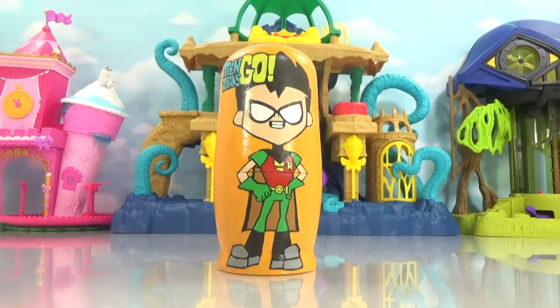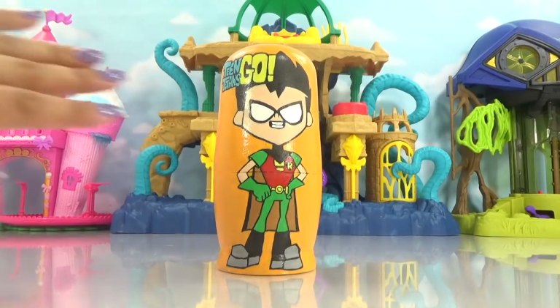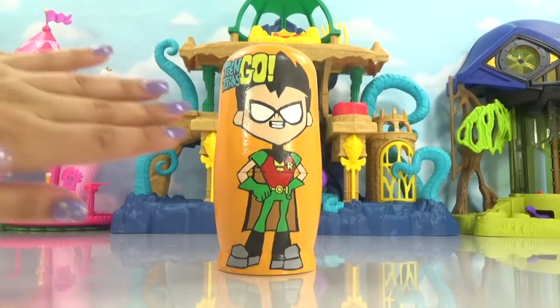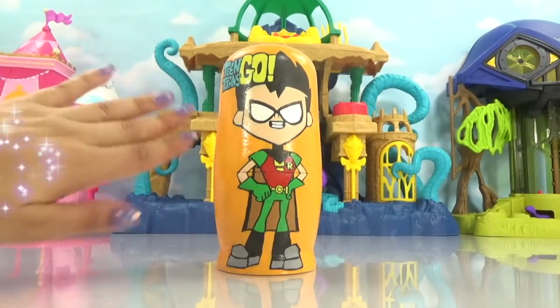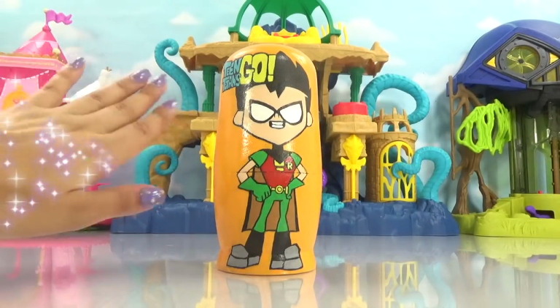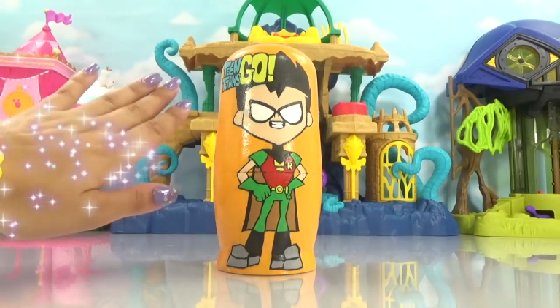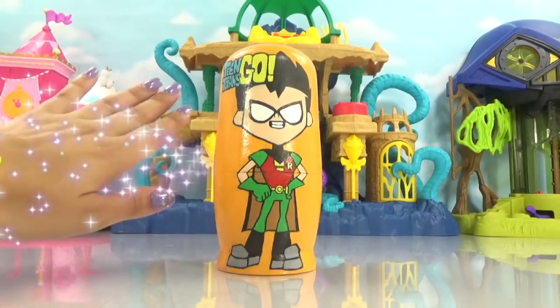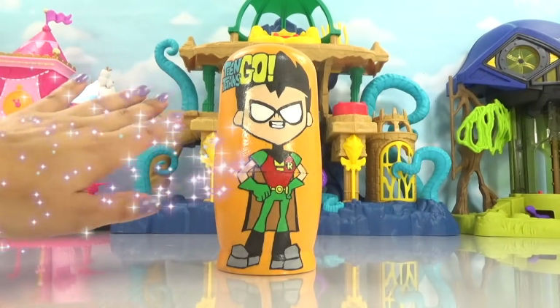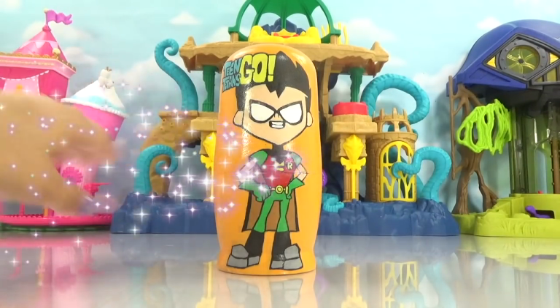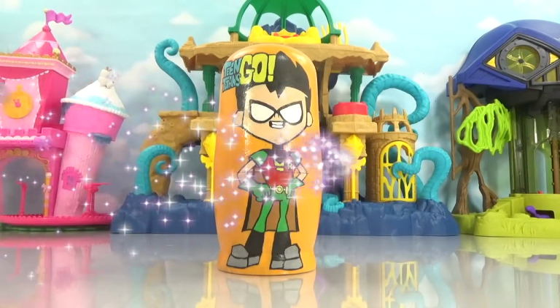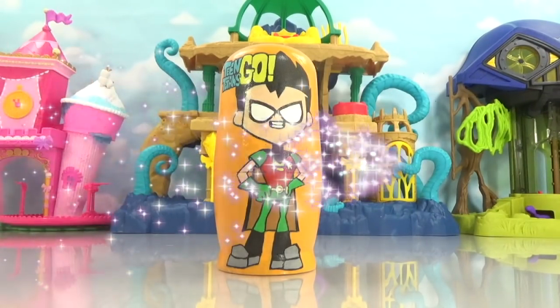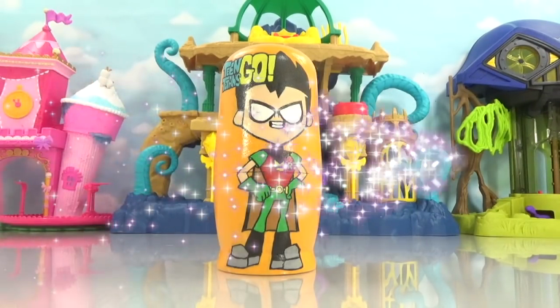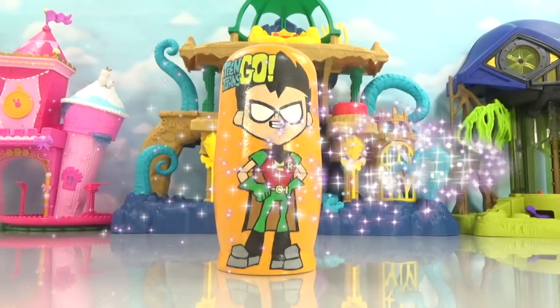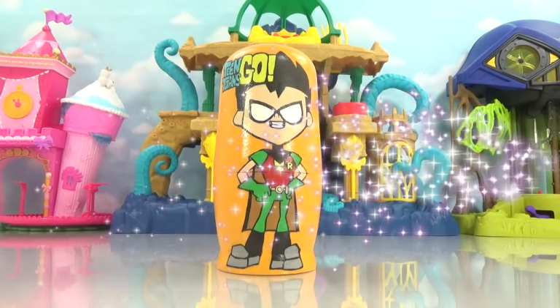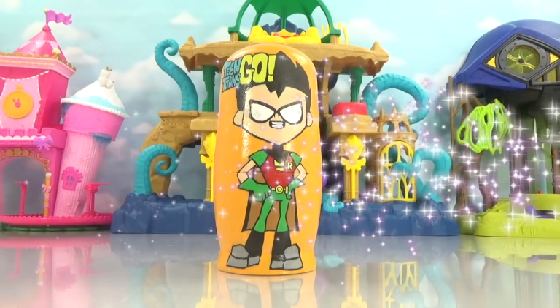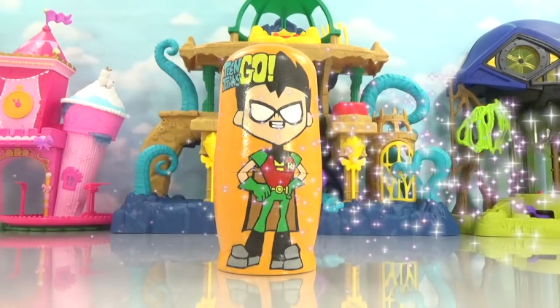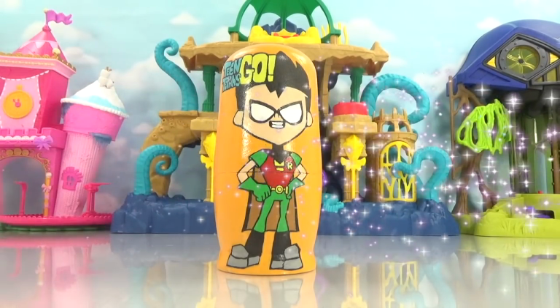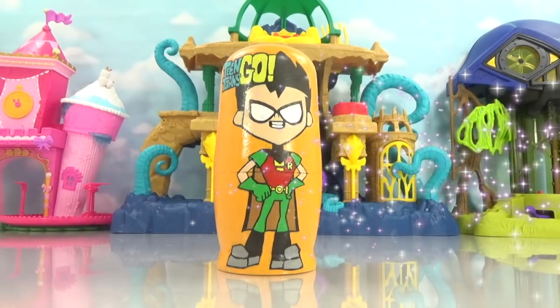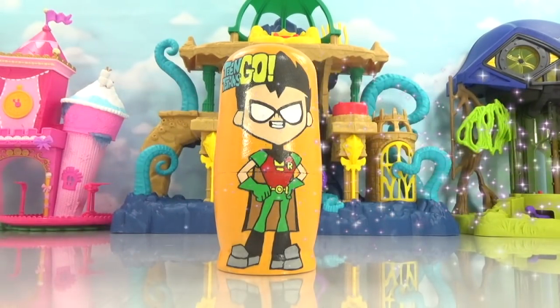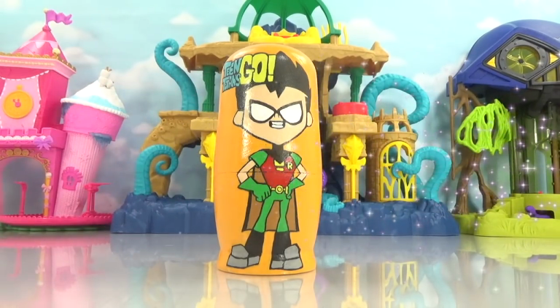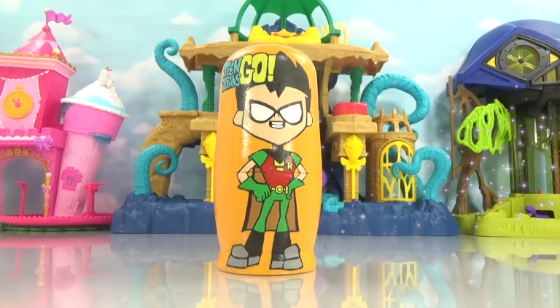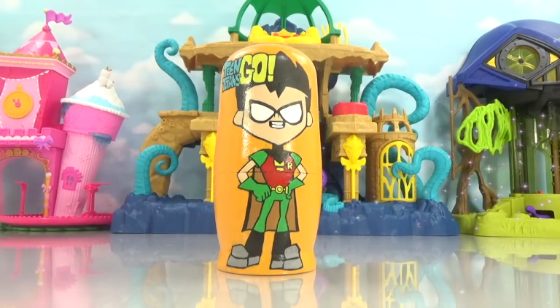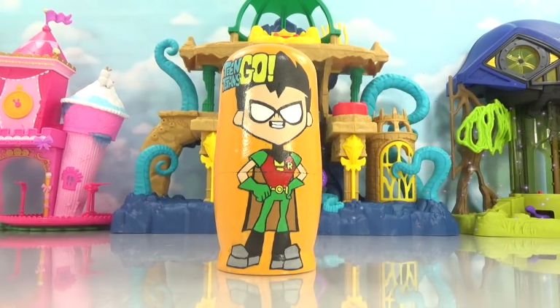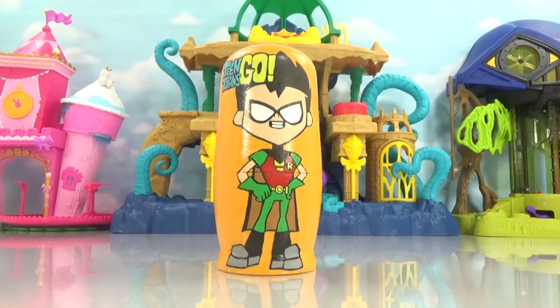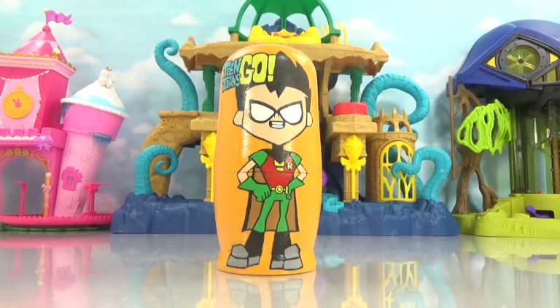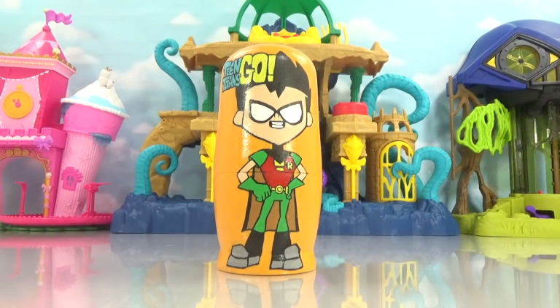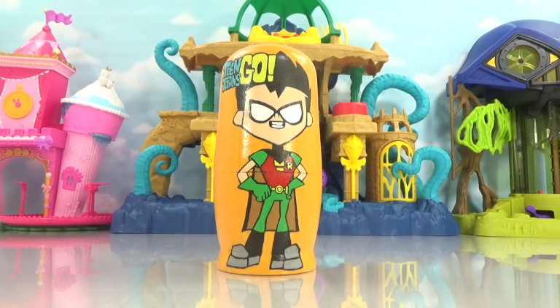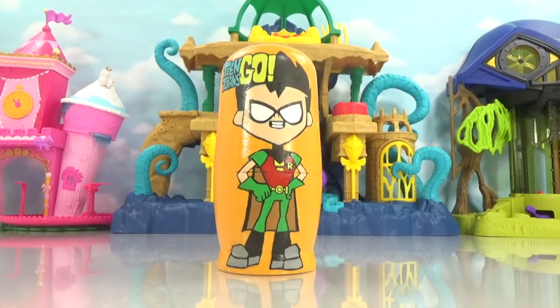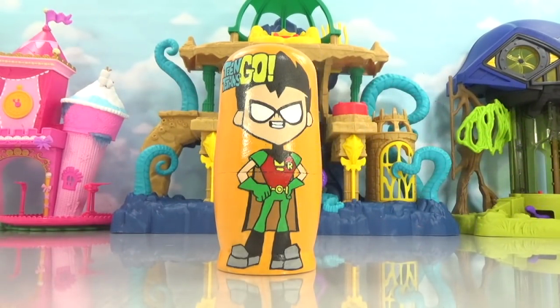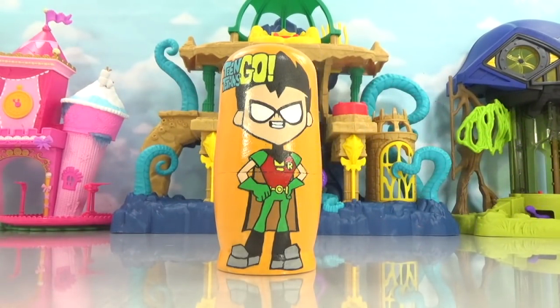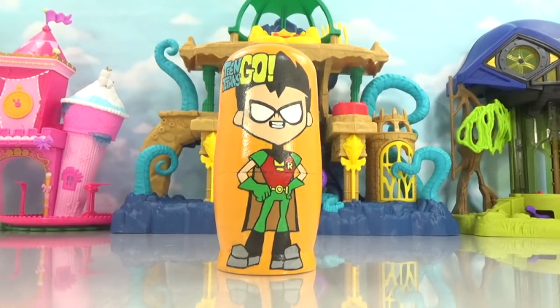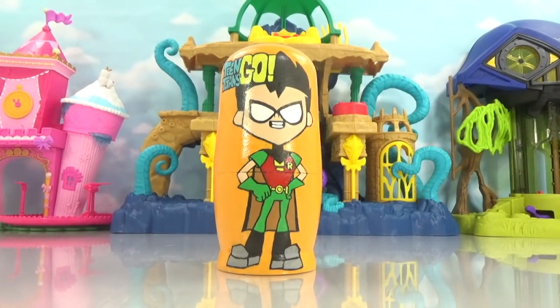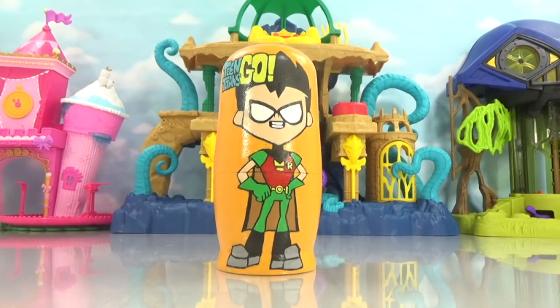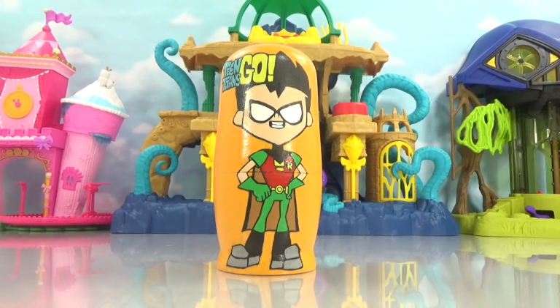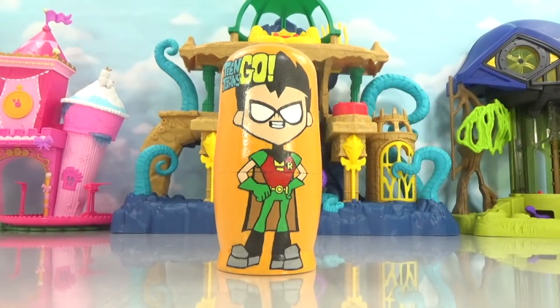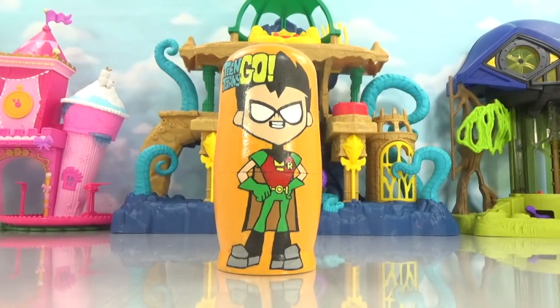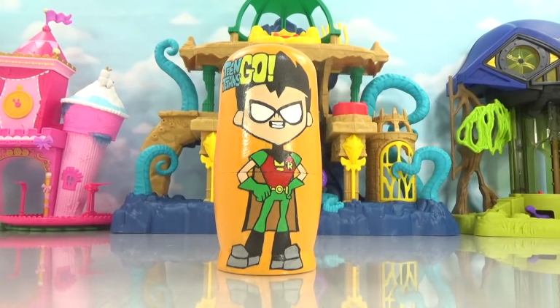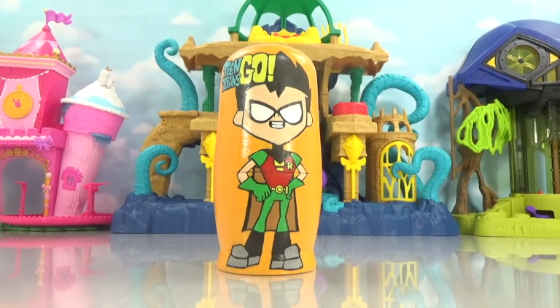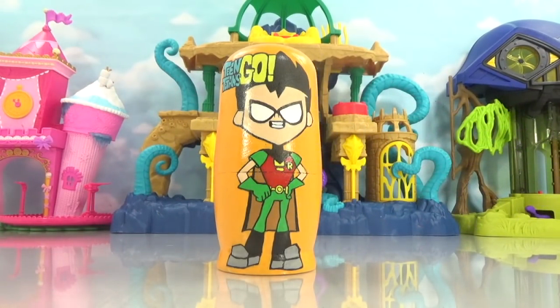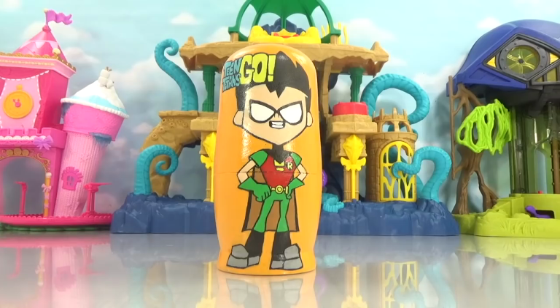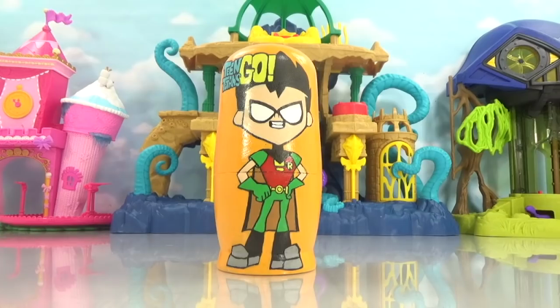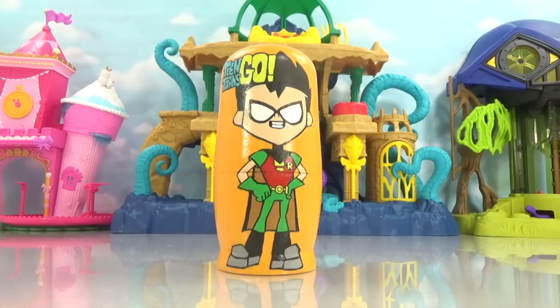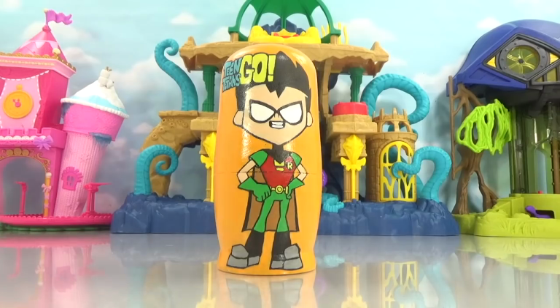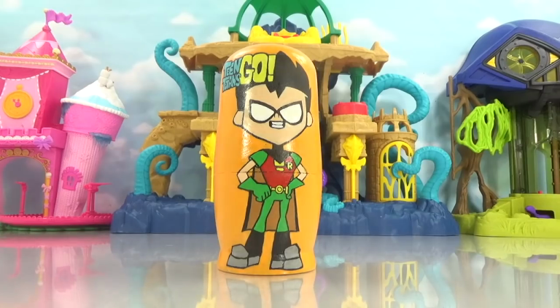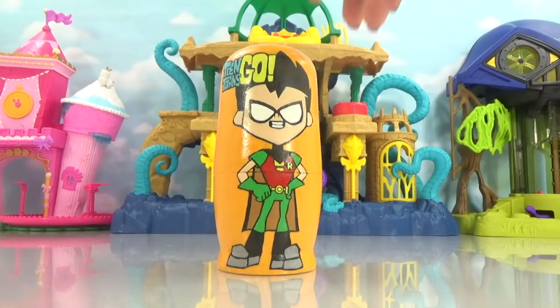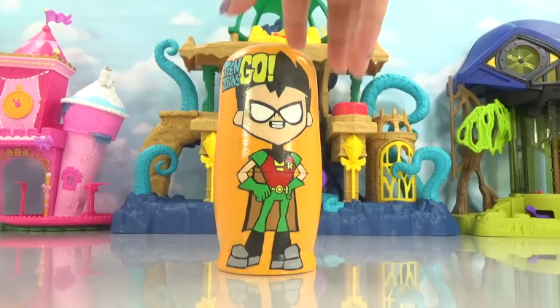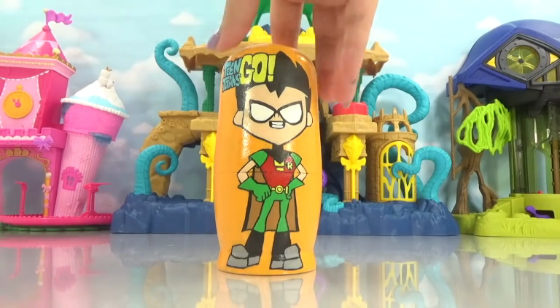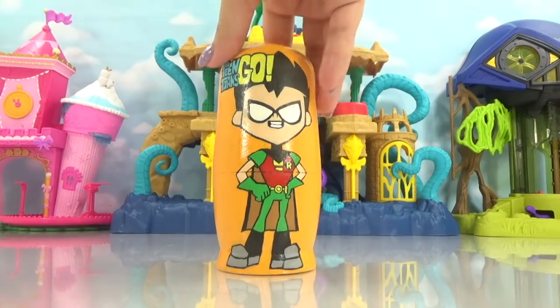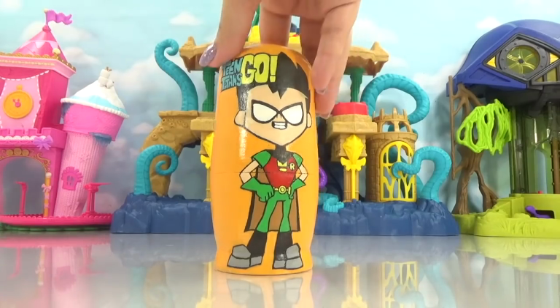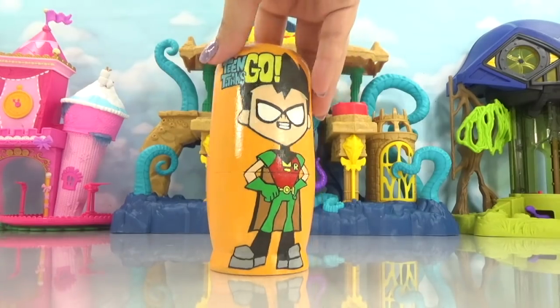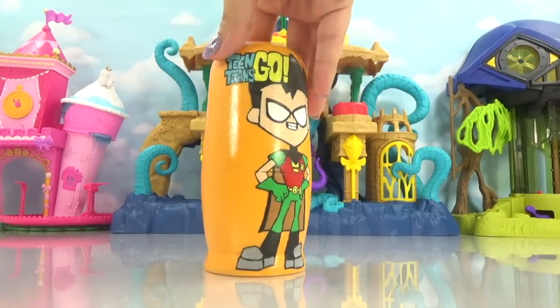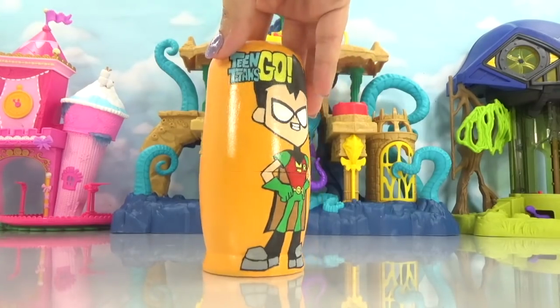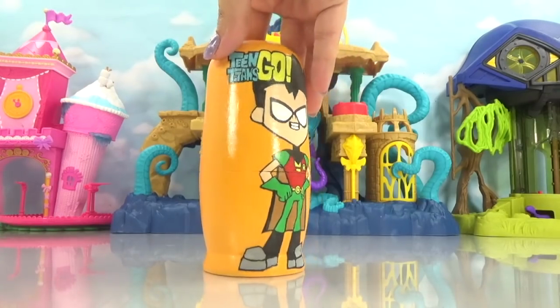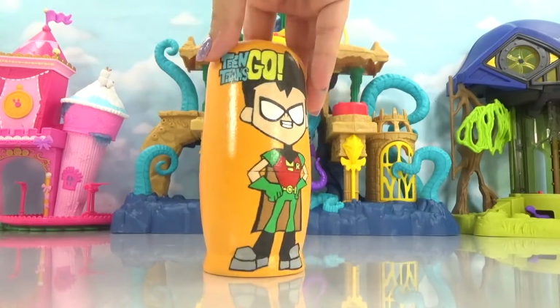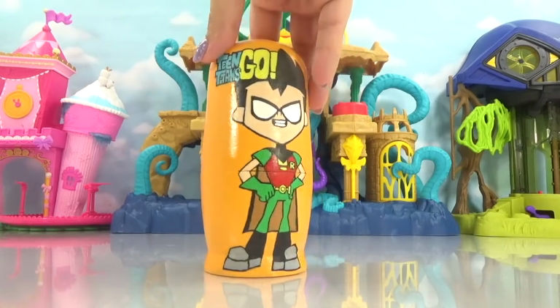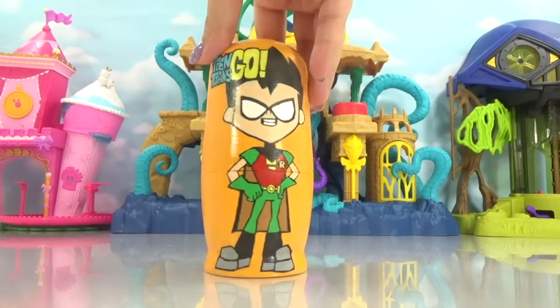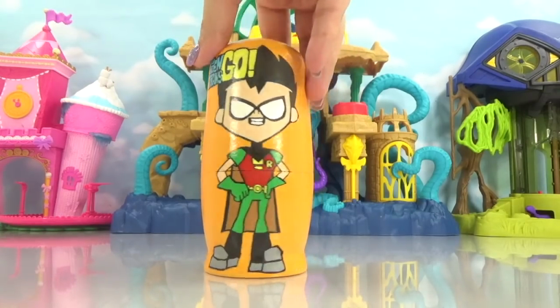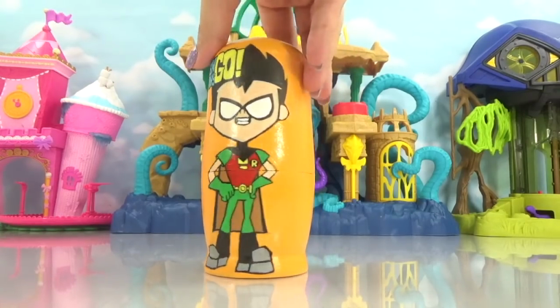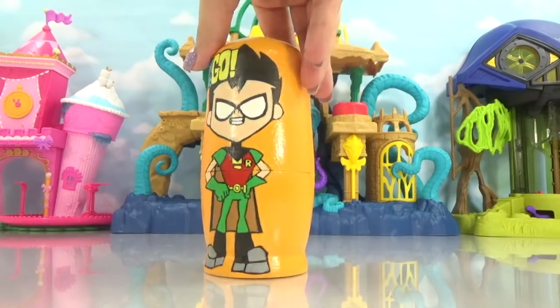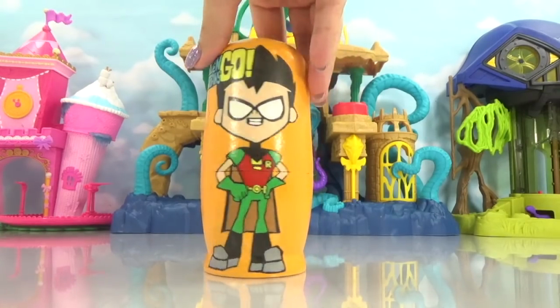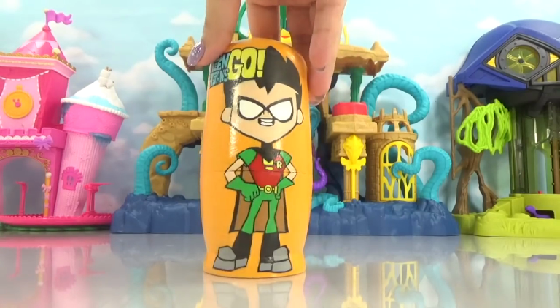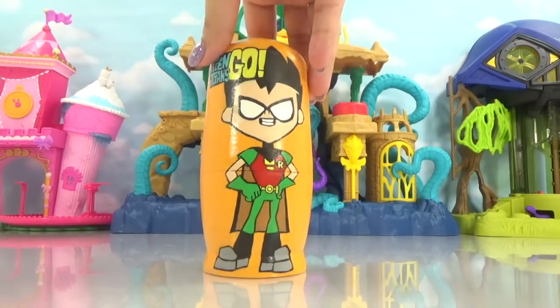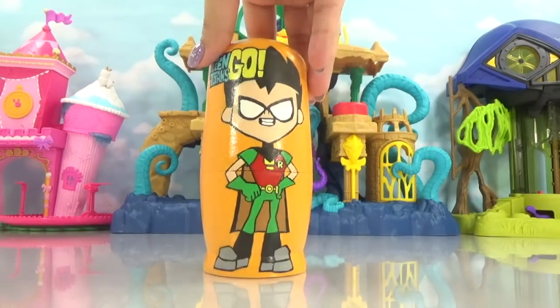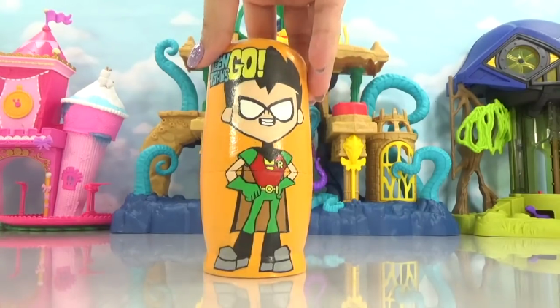Hello, hello everyone, it's Cupcake here, and looks like we've got a Teen Titans Go nesting doll.